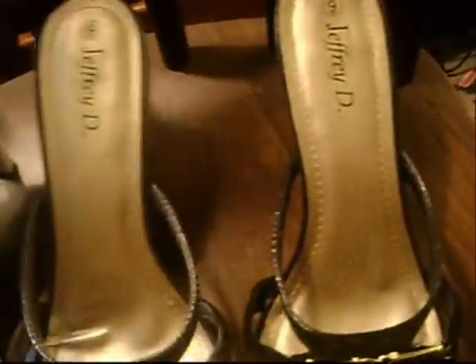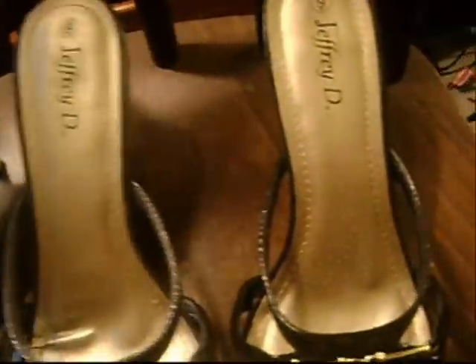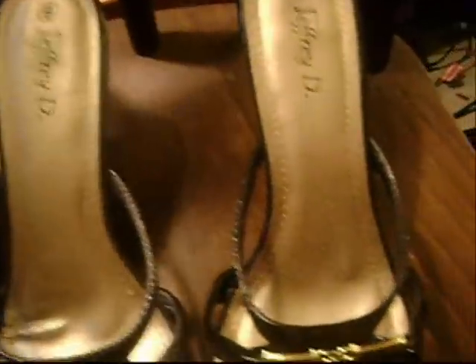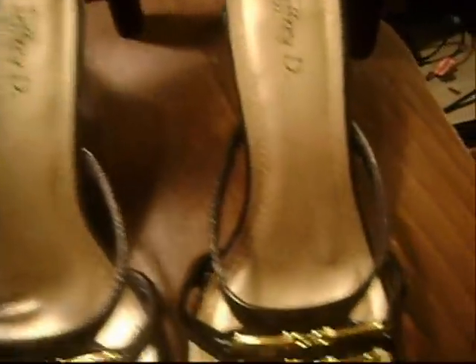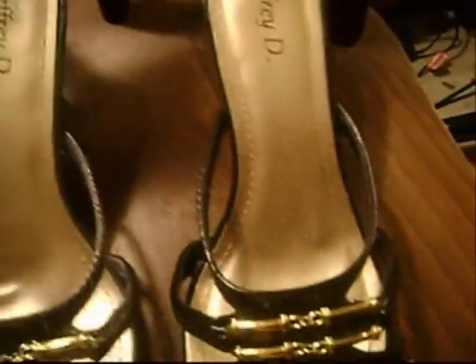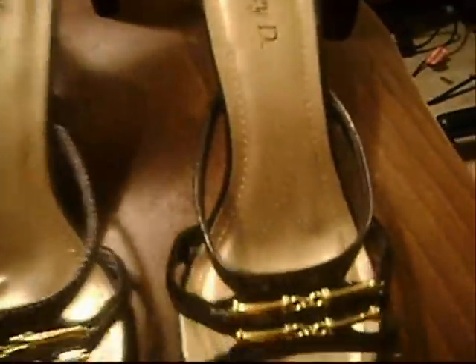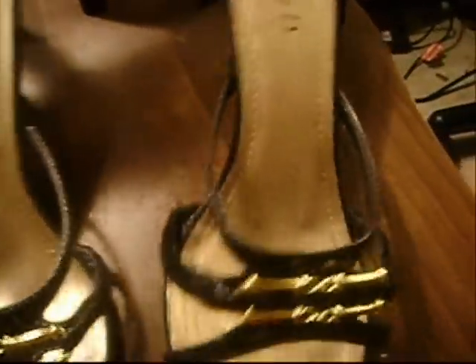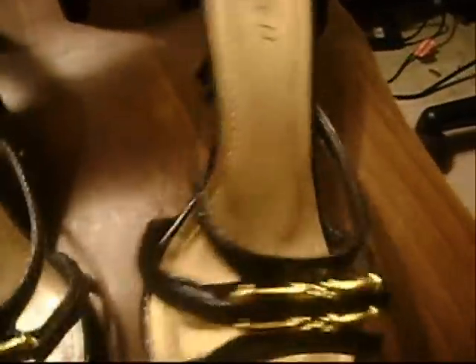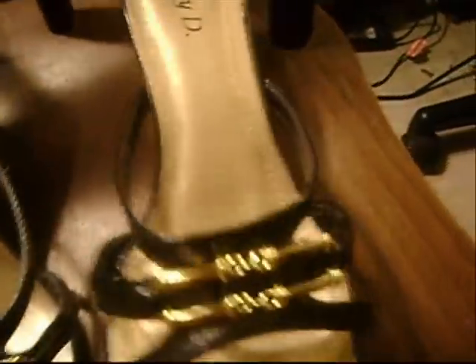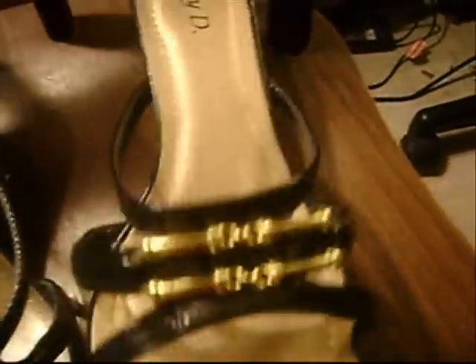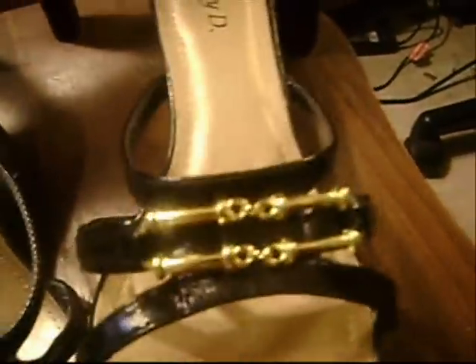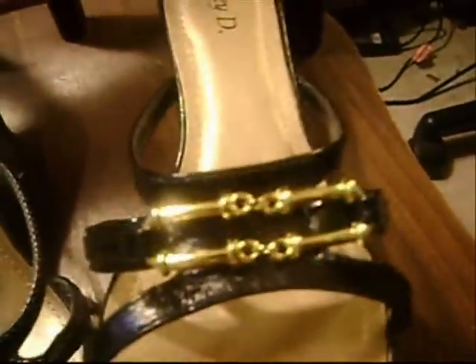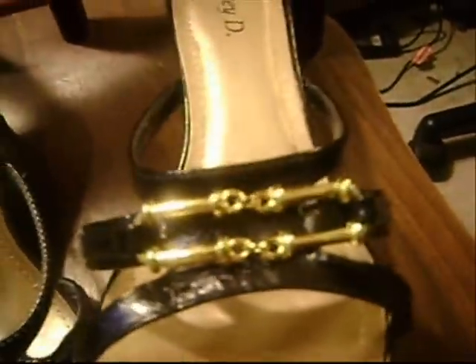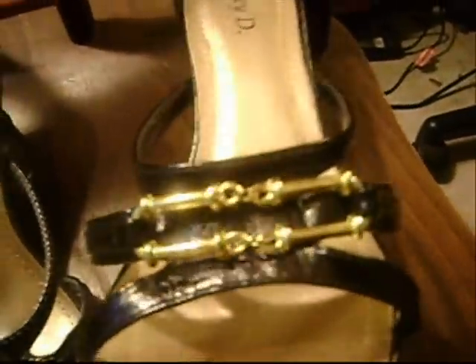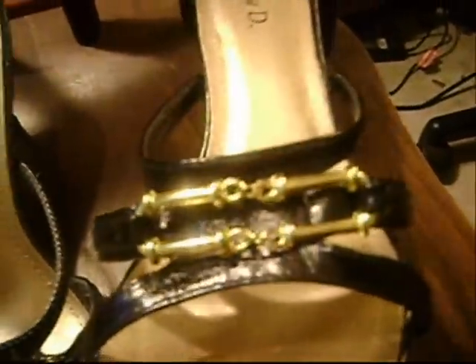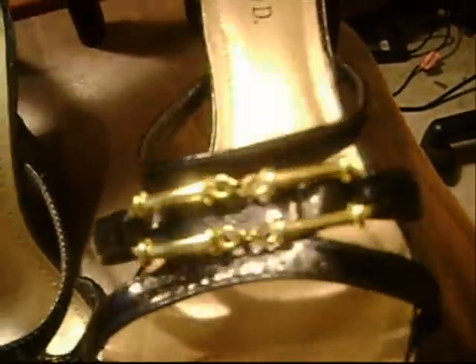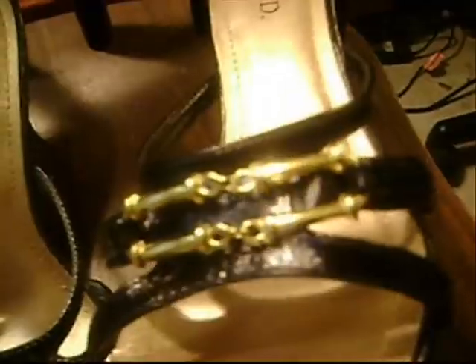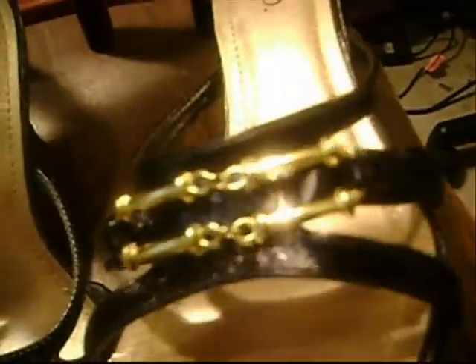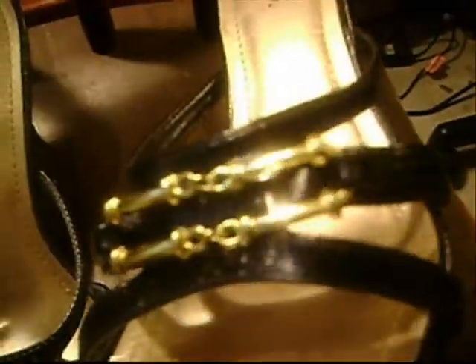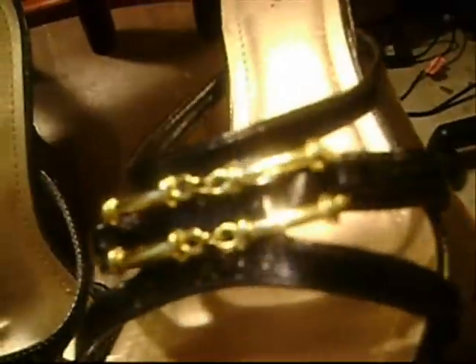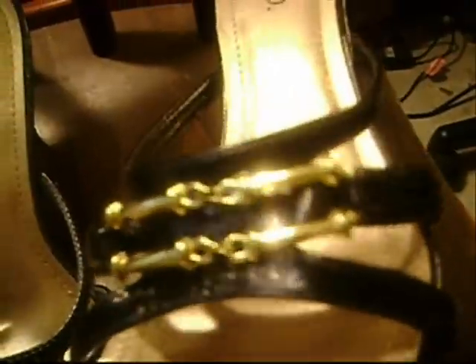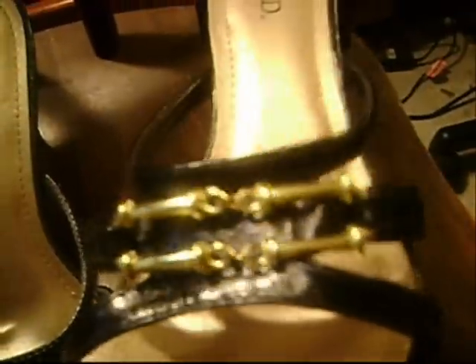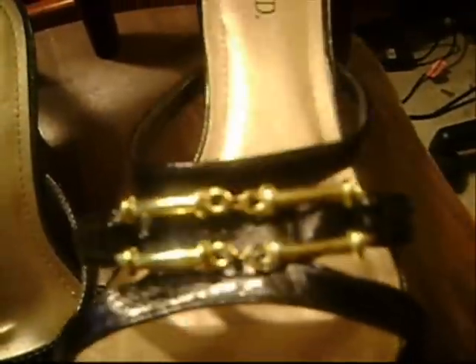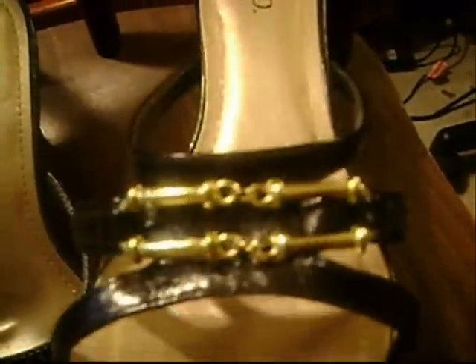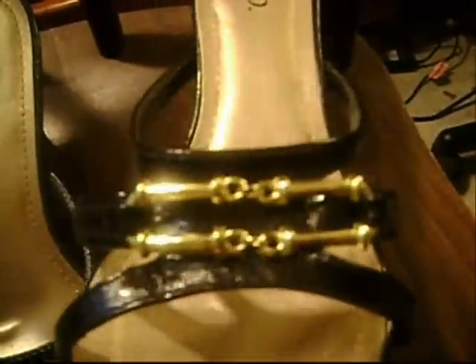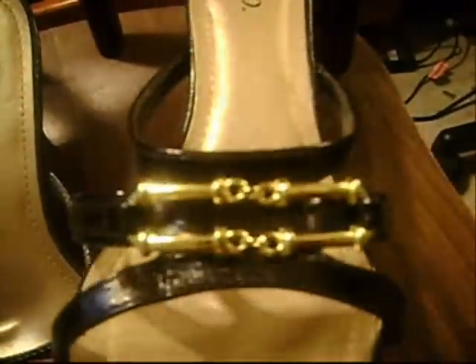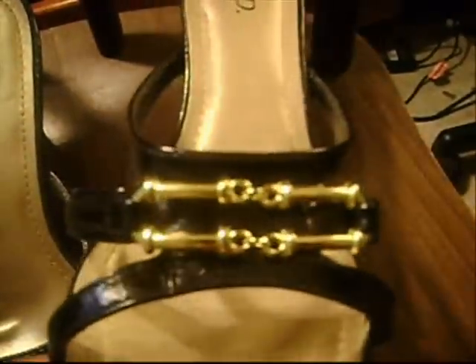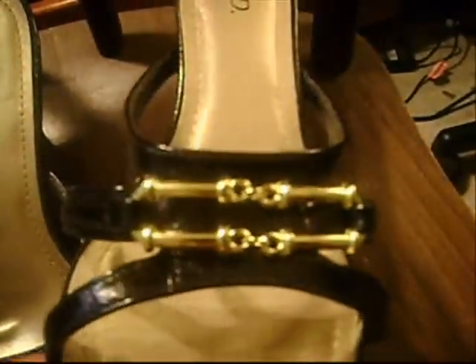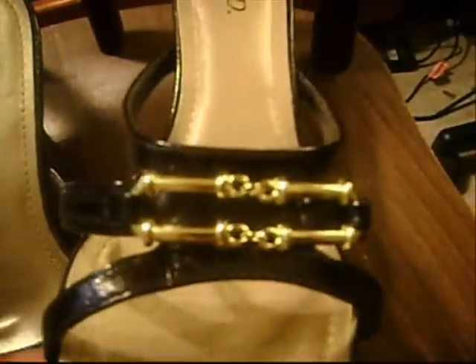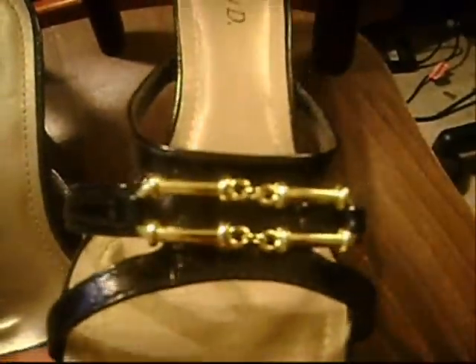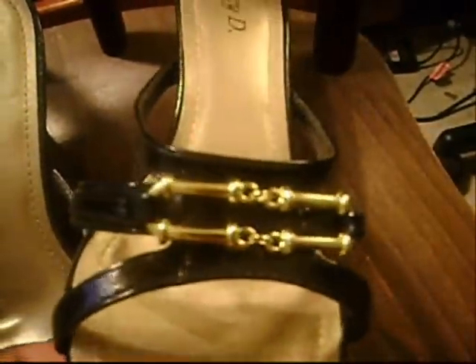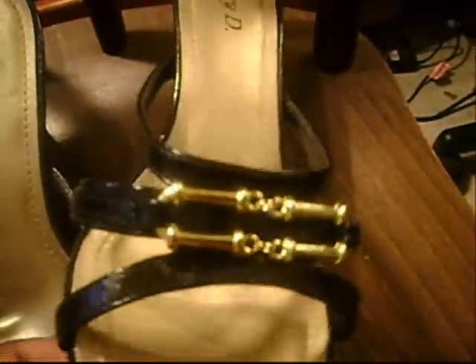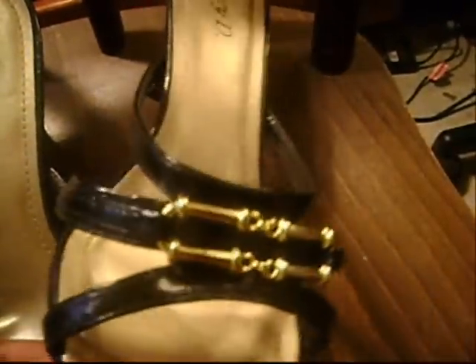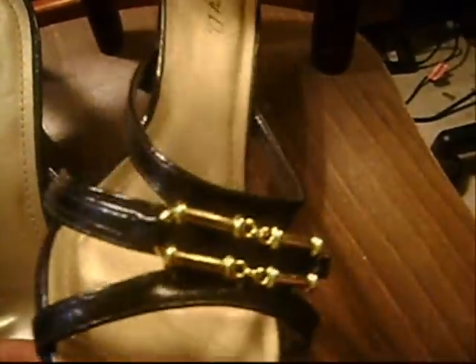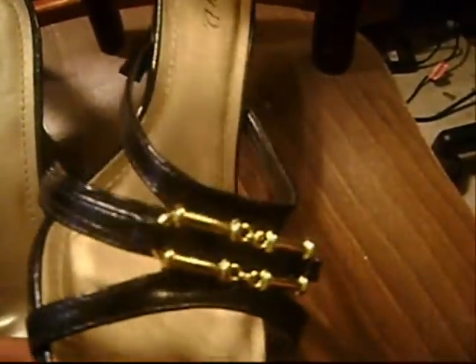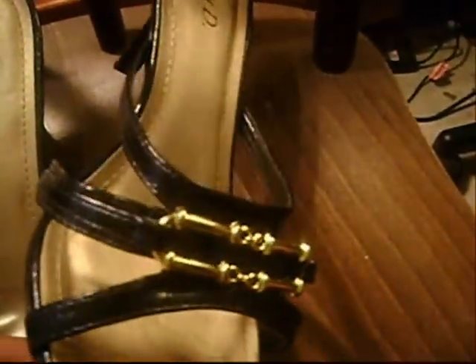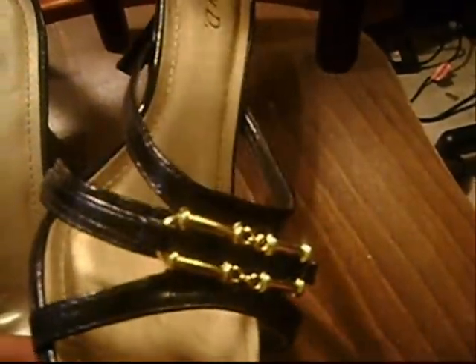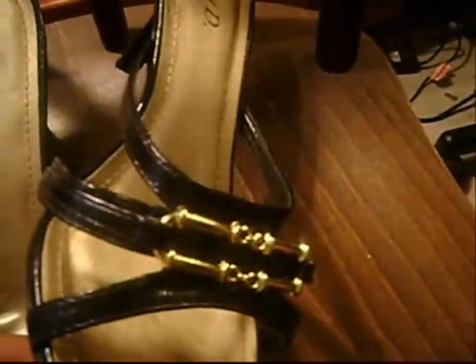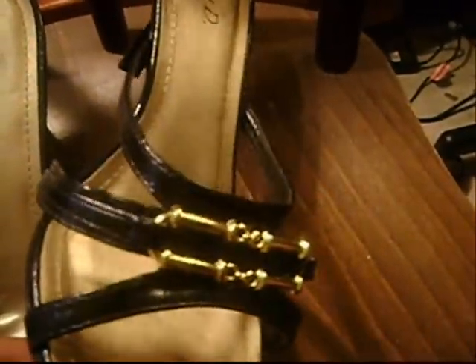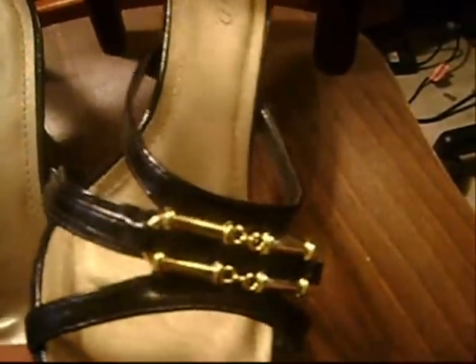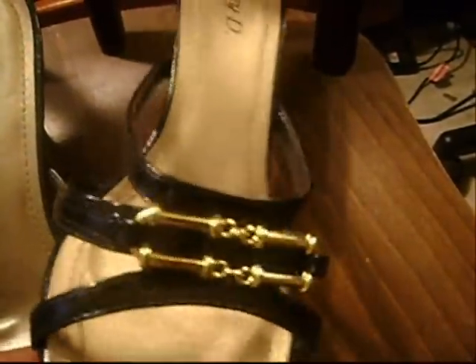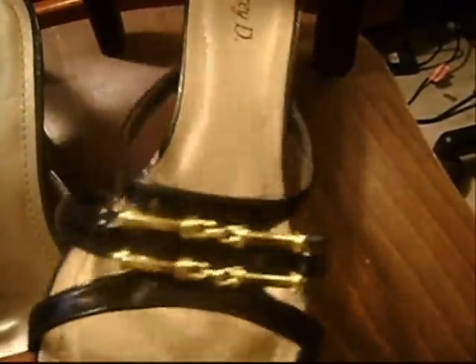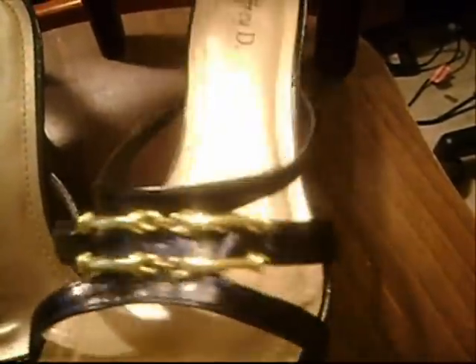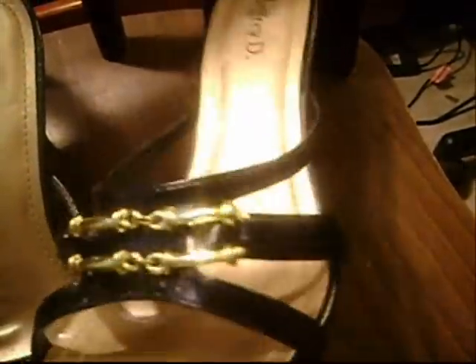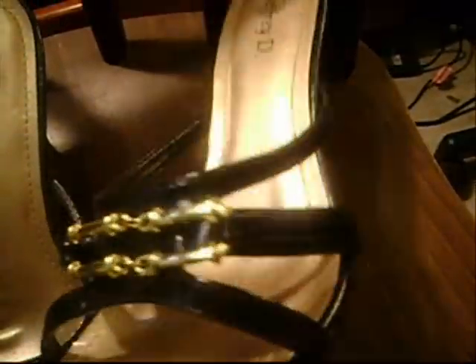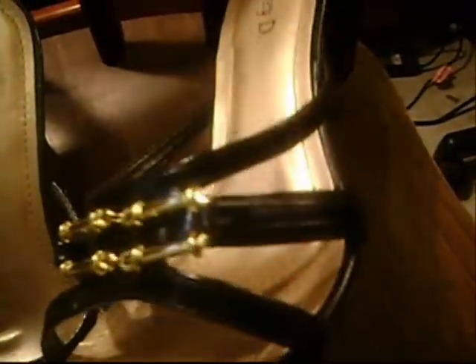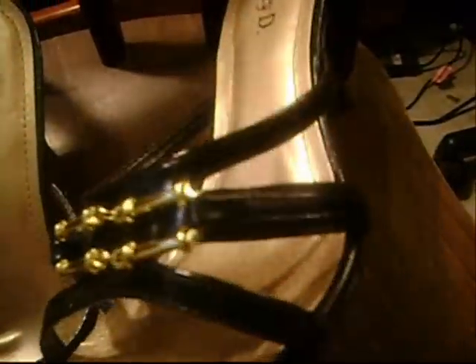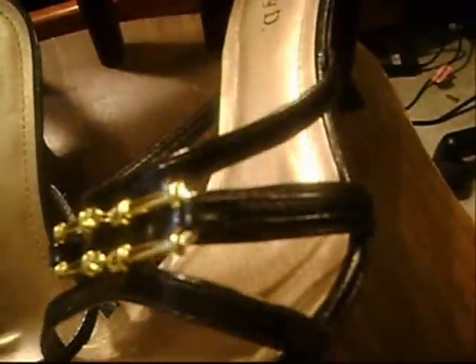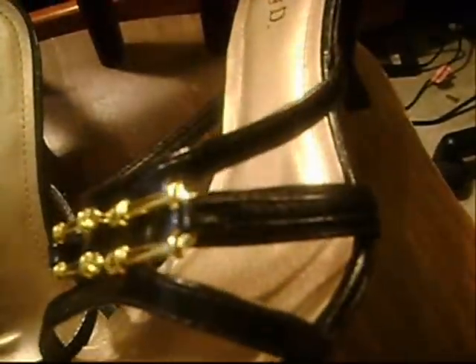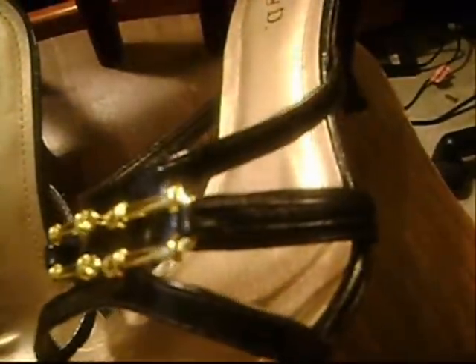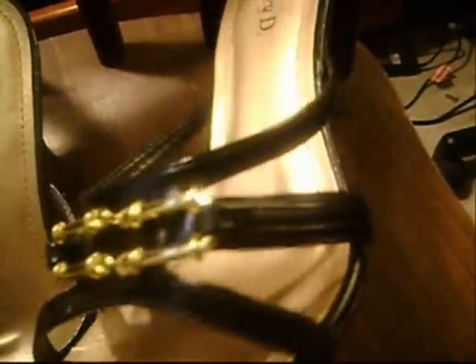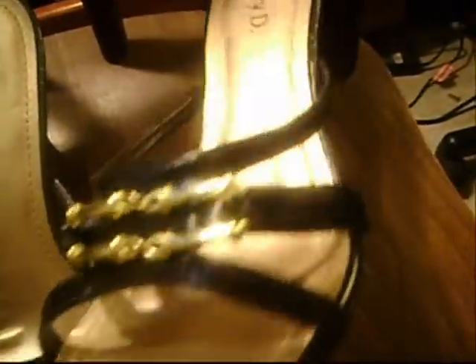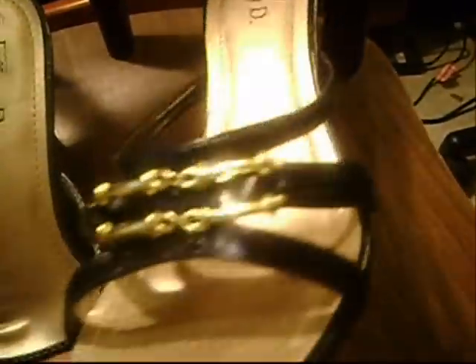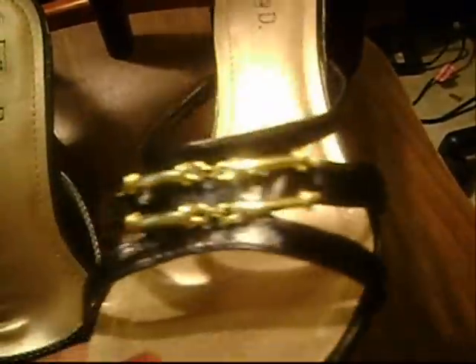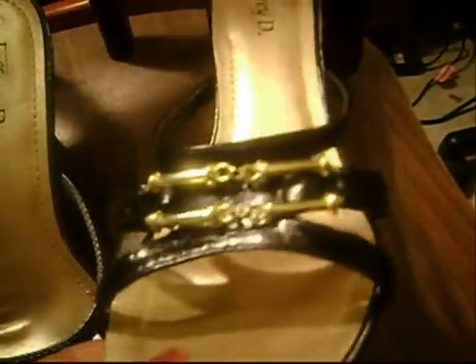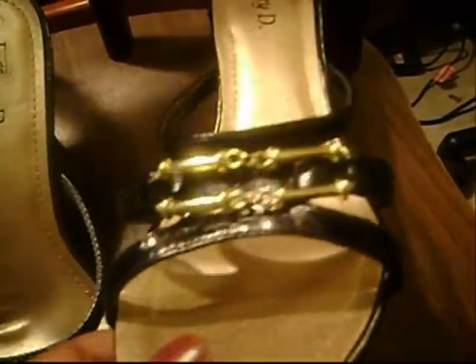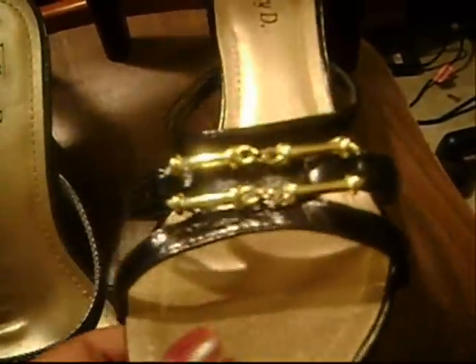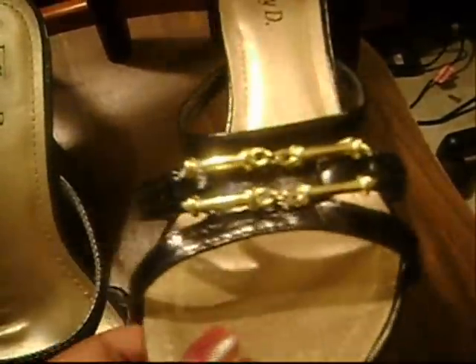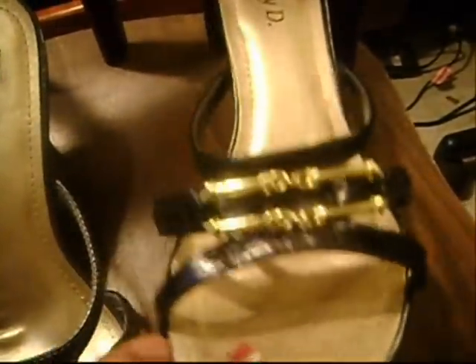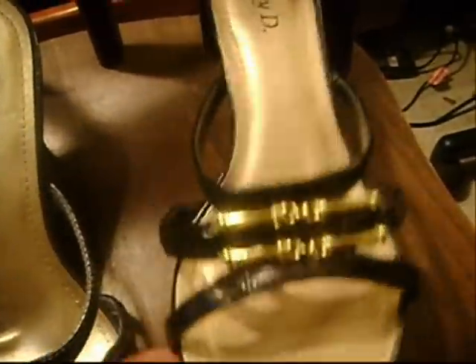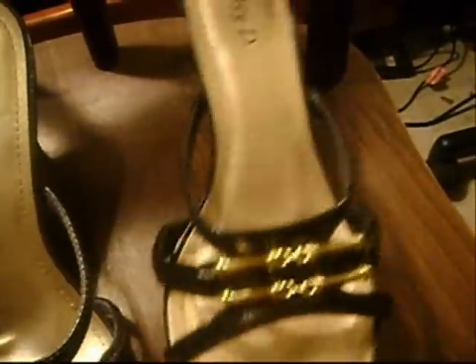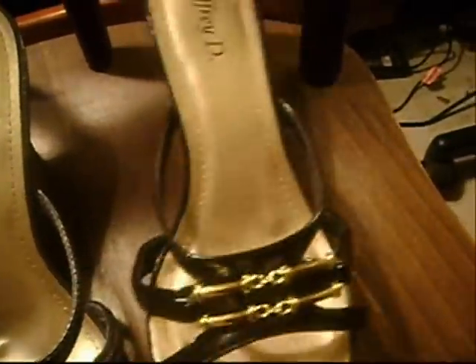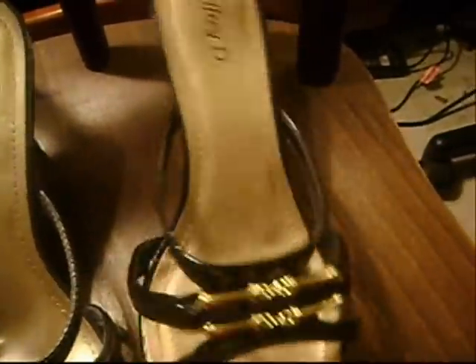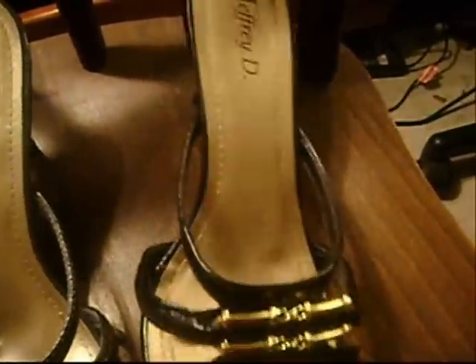And then I bought it in black. I also bought these for my sister as well. So yeah, I bought these in three colors.